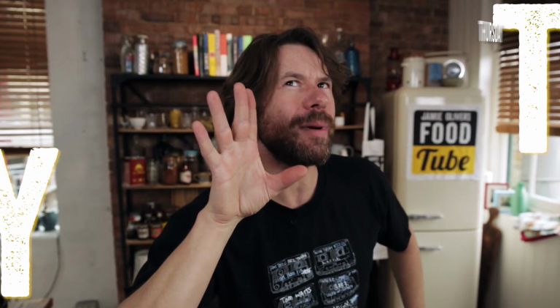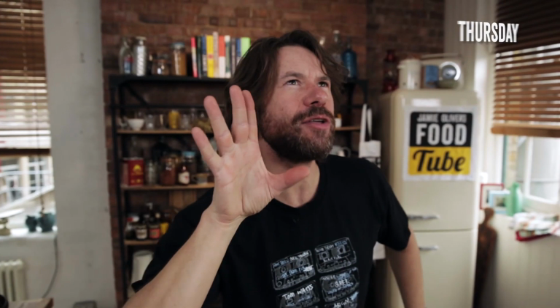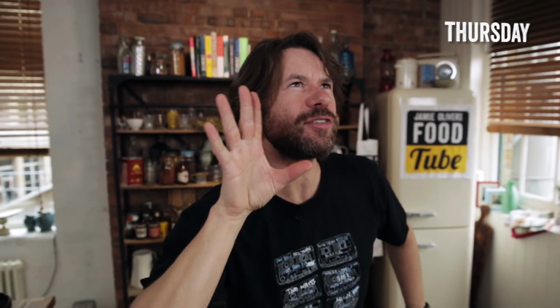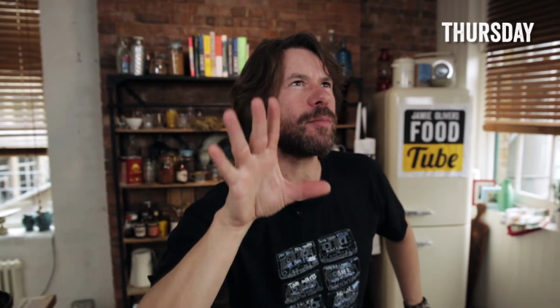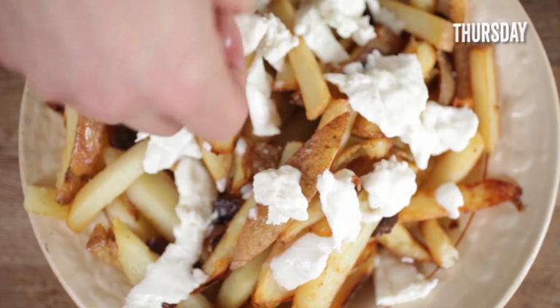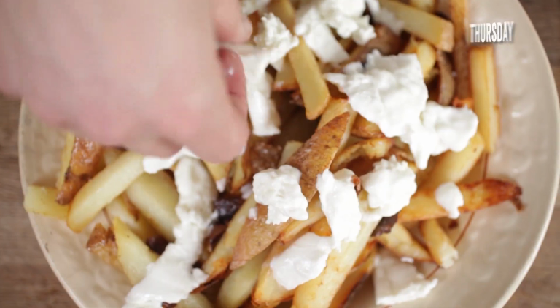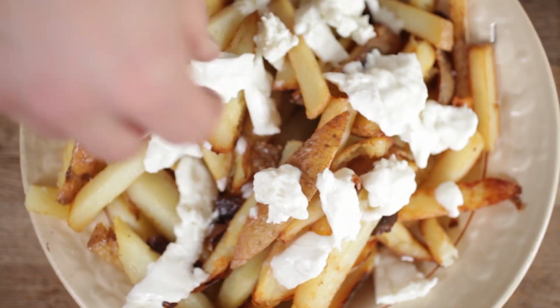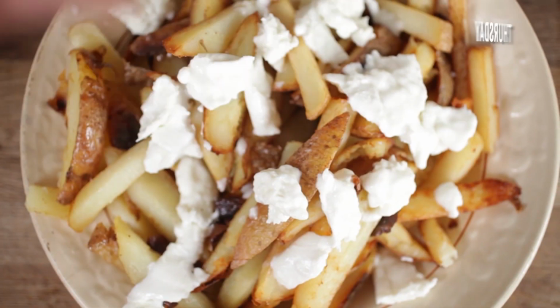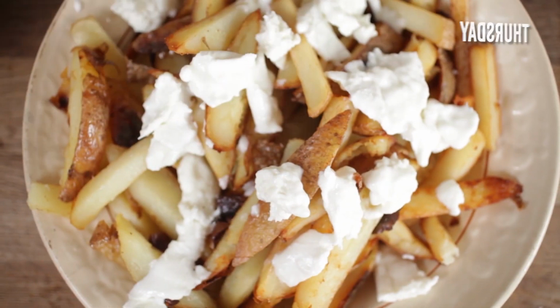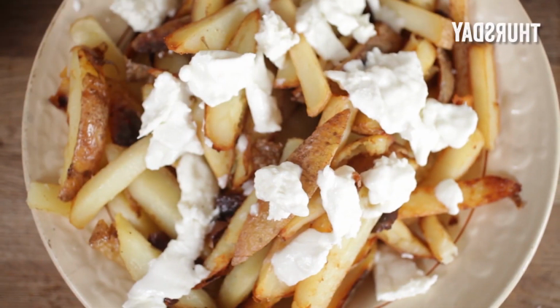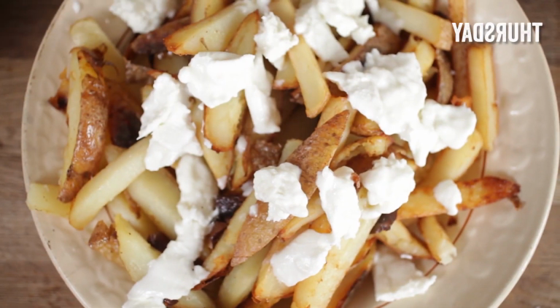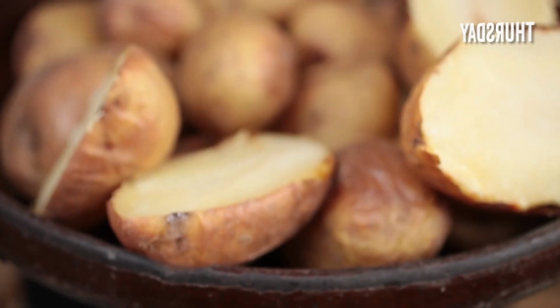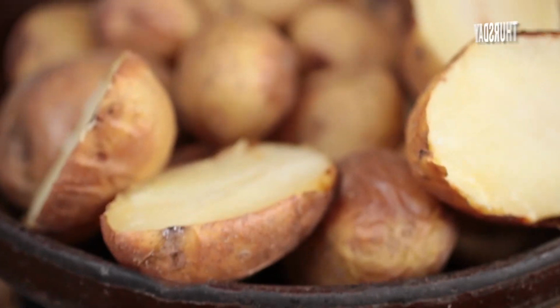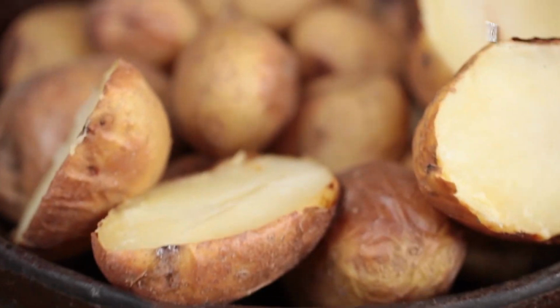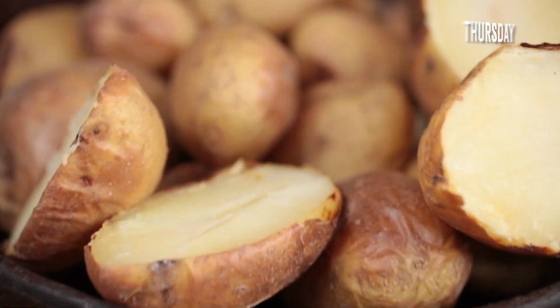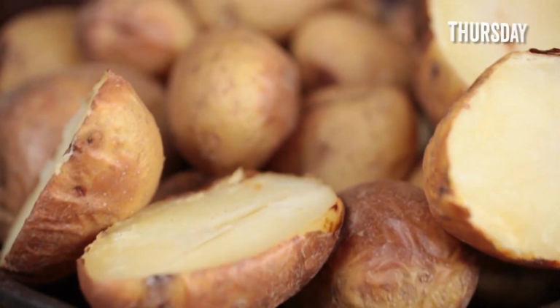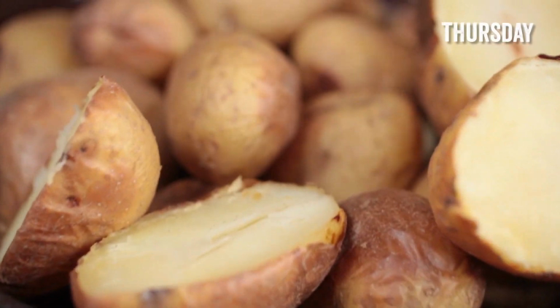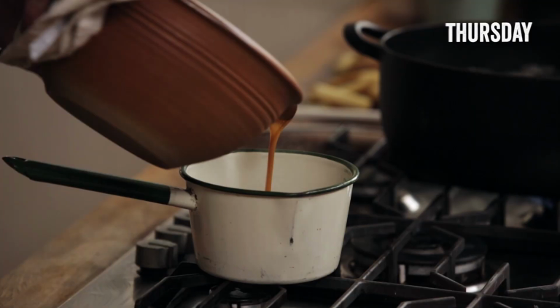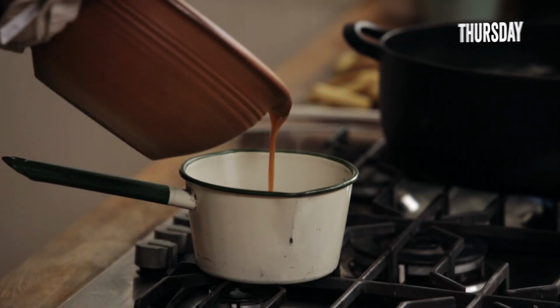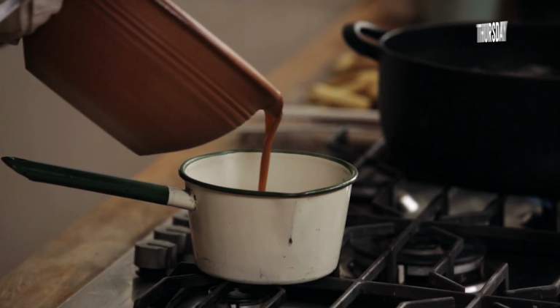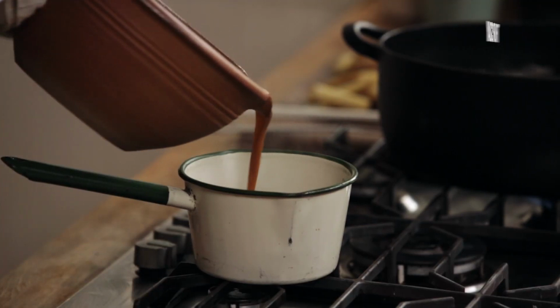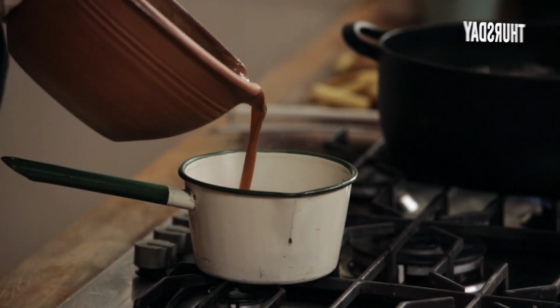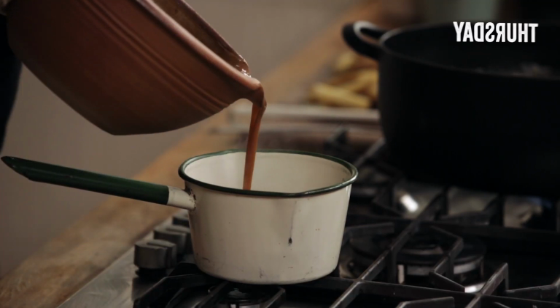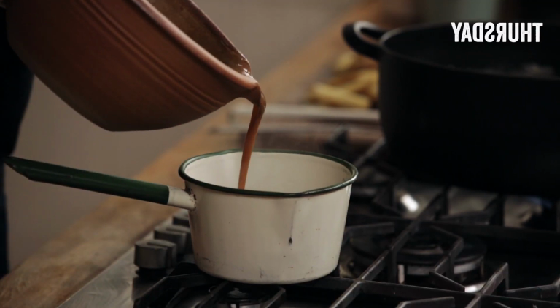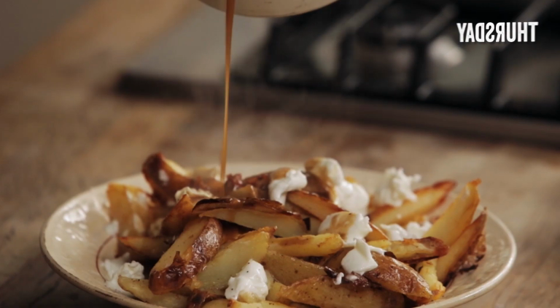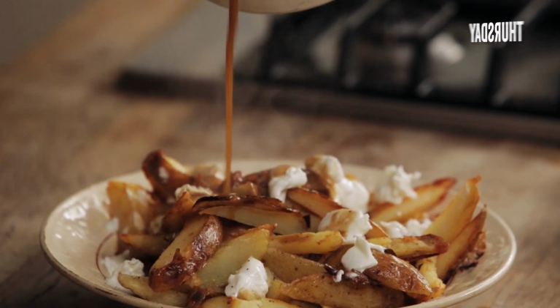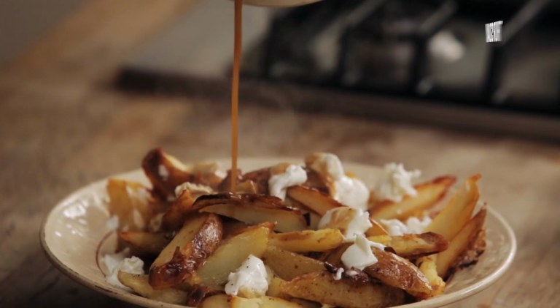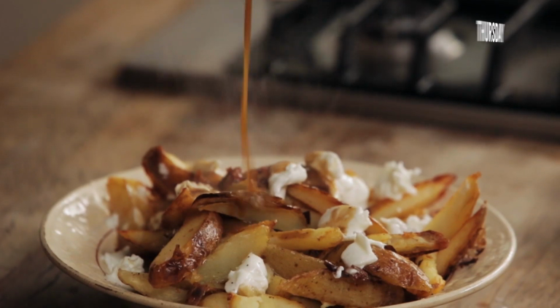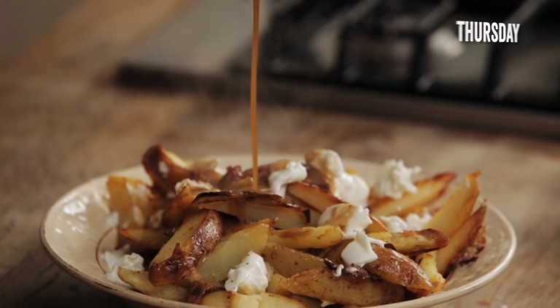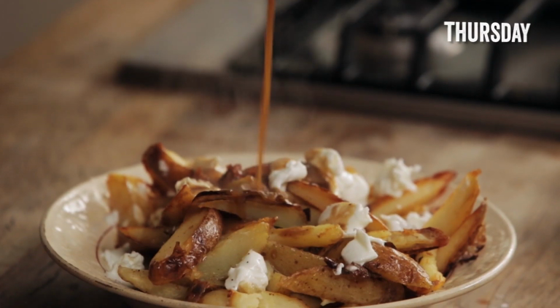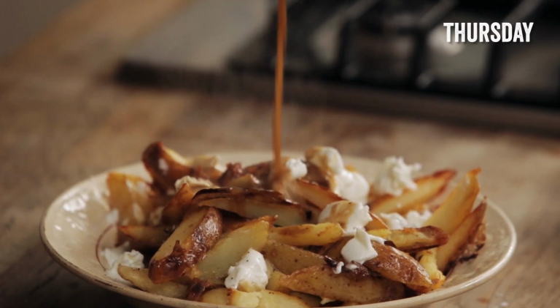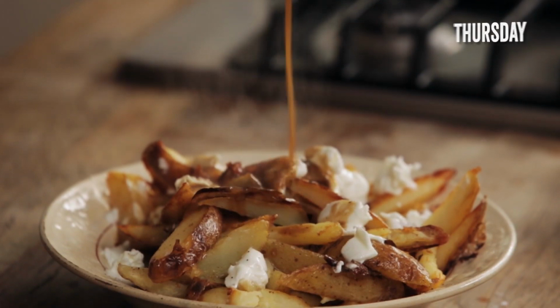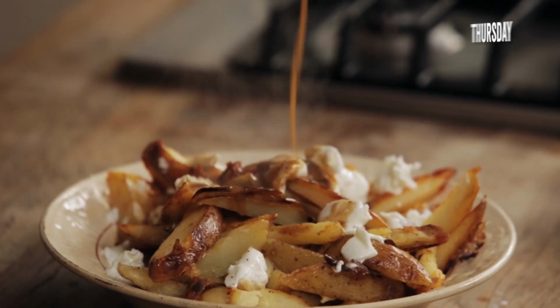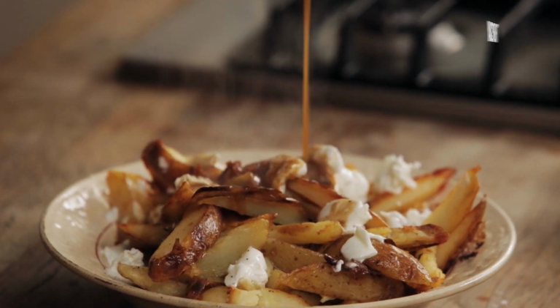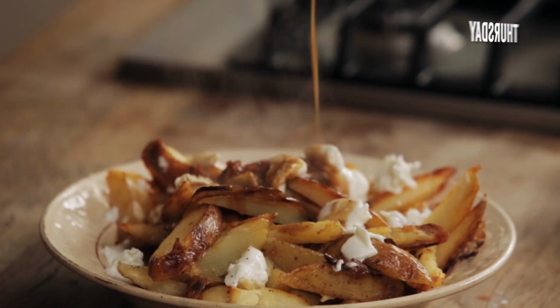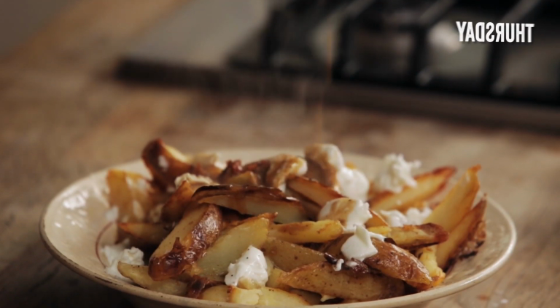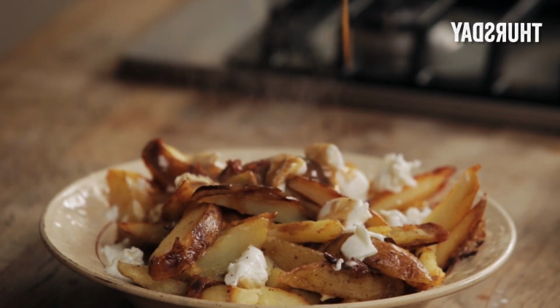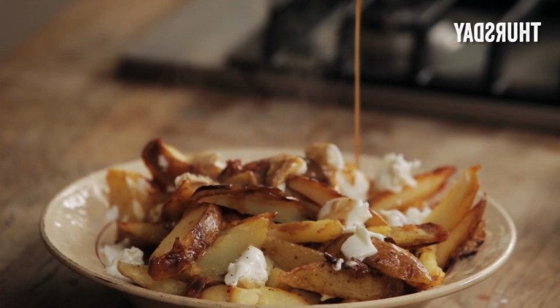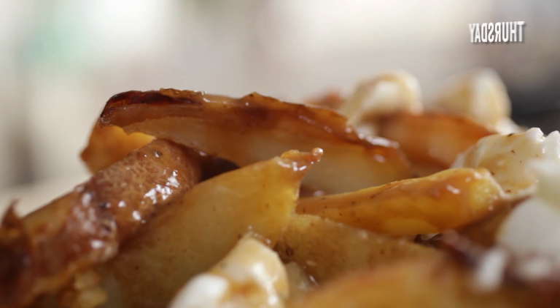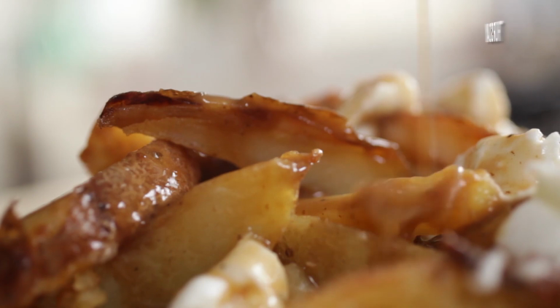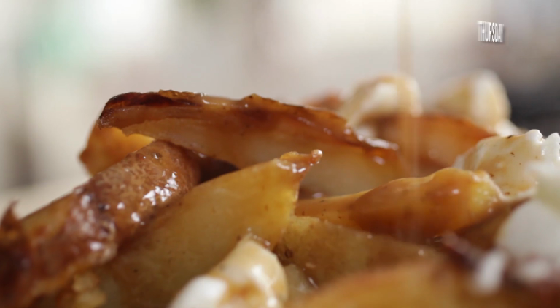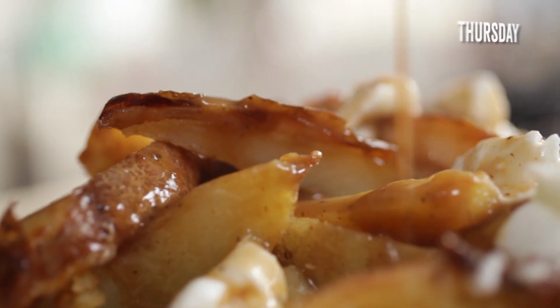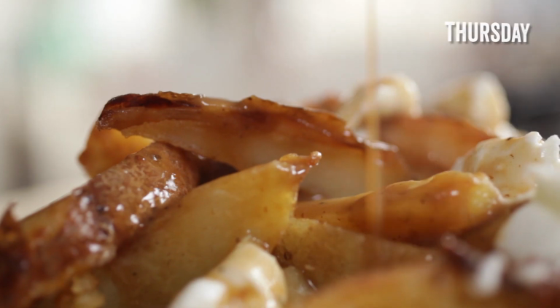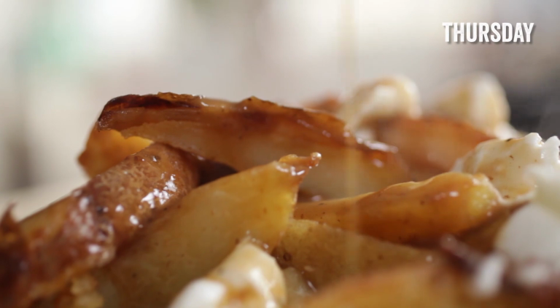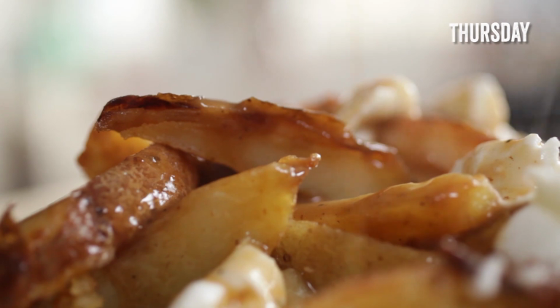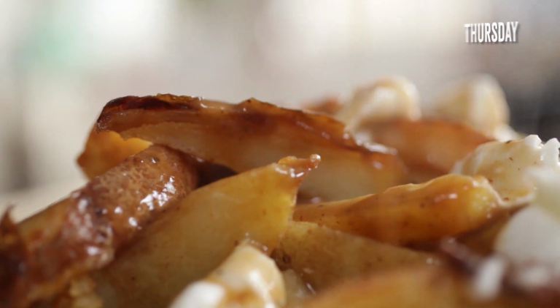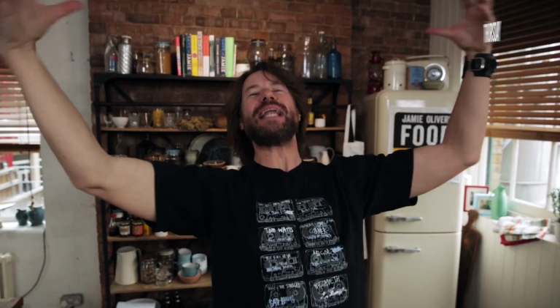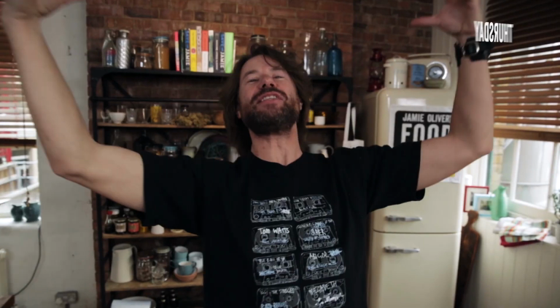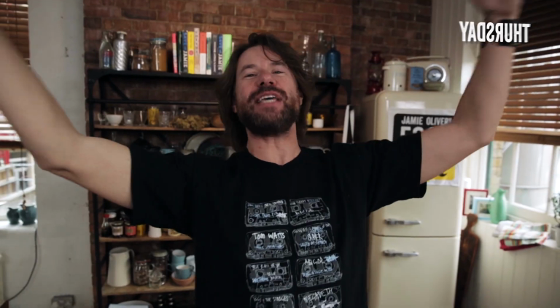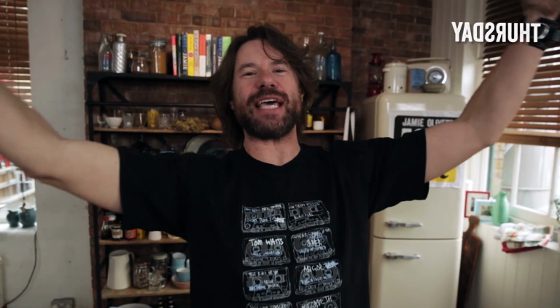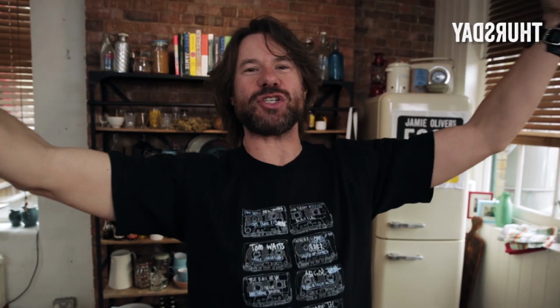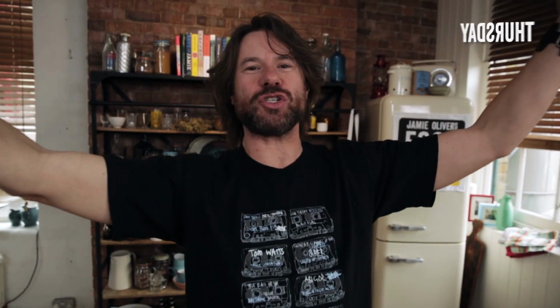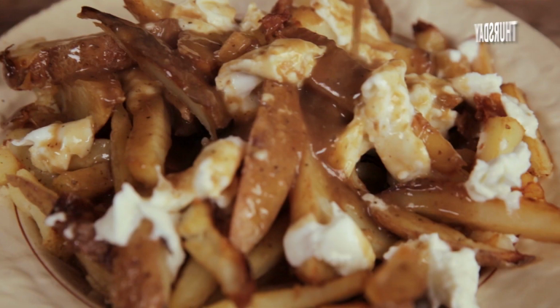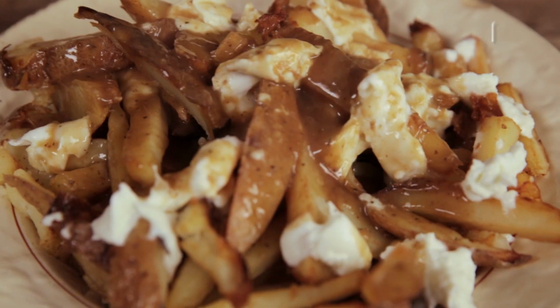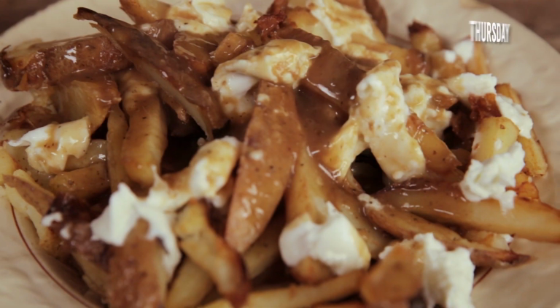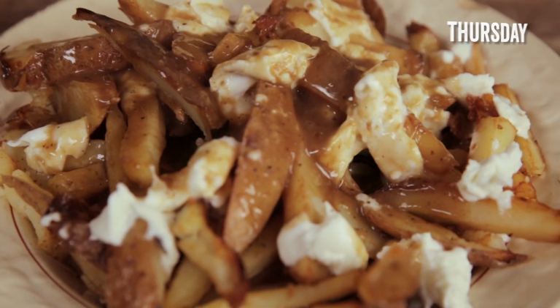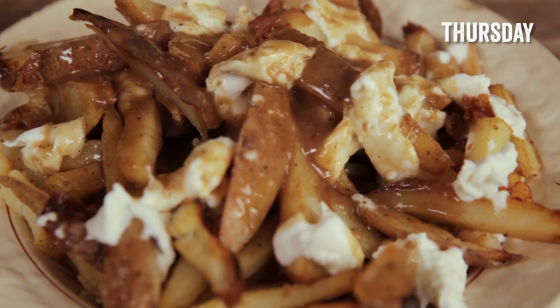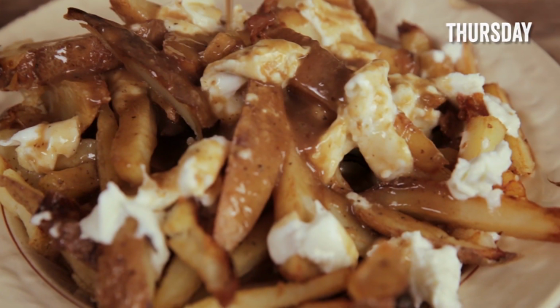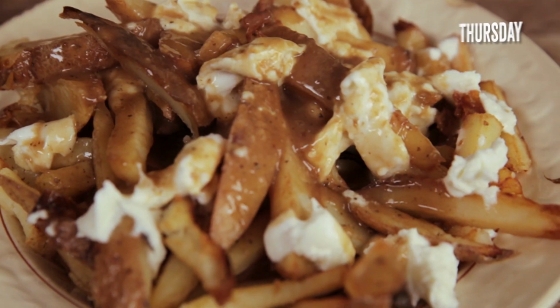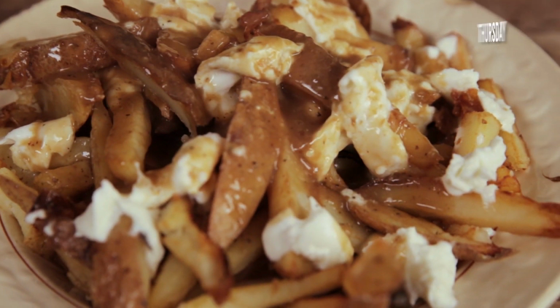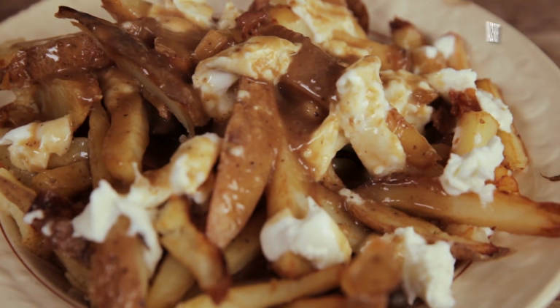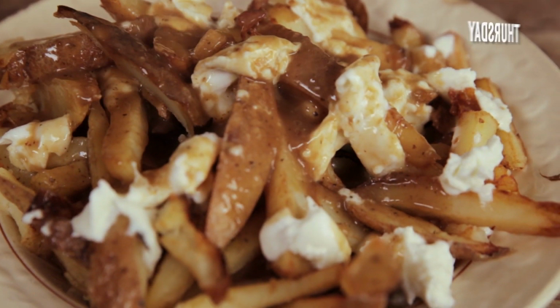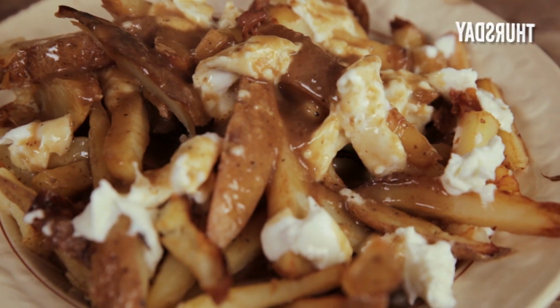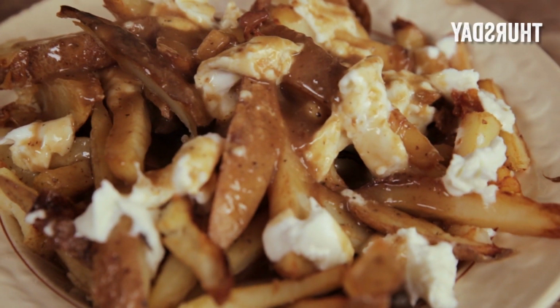You want me to do something with cheese, potatoes, and gravy — kind of like a poutine, a Canadian rad dish. You ask and you shall receive.